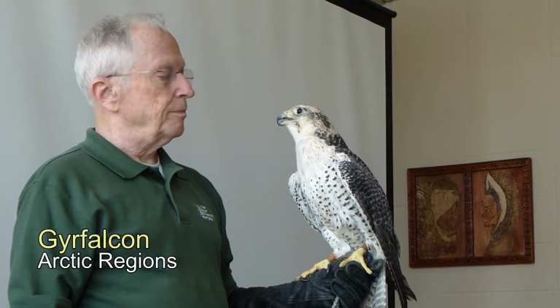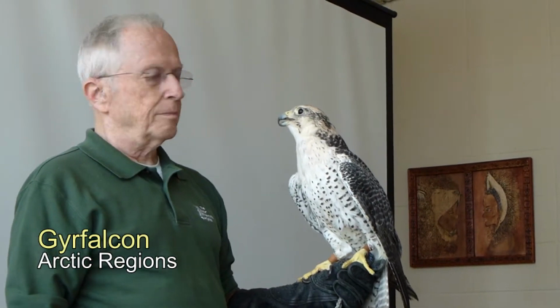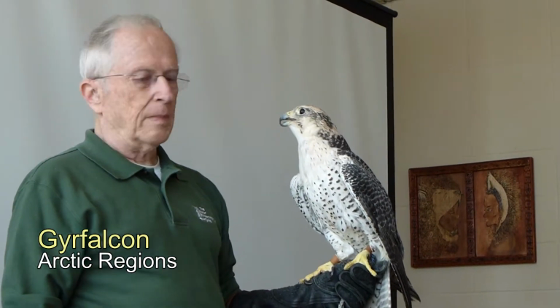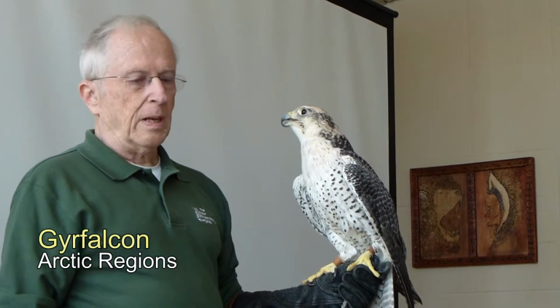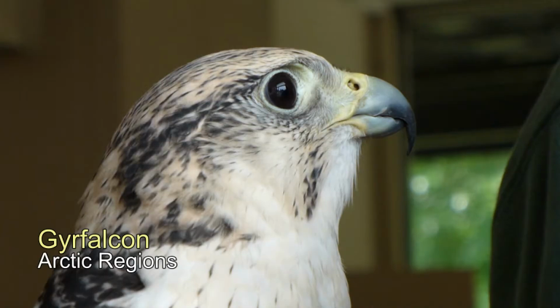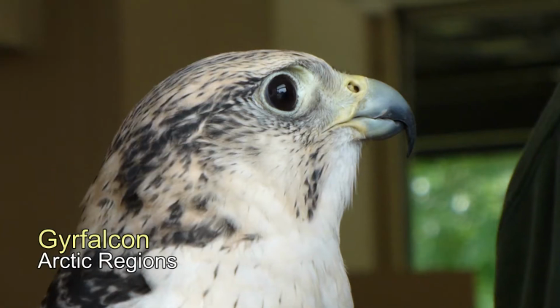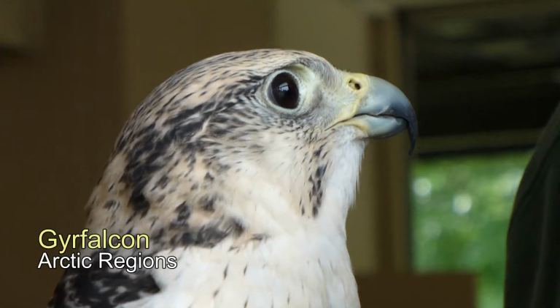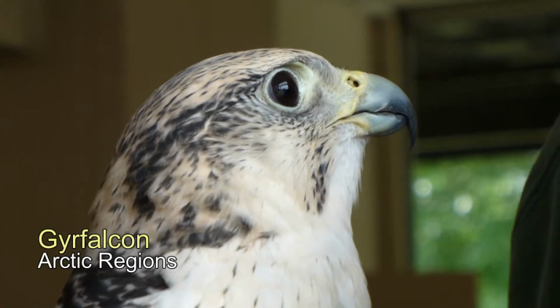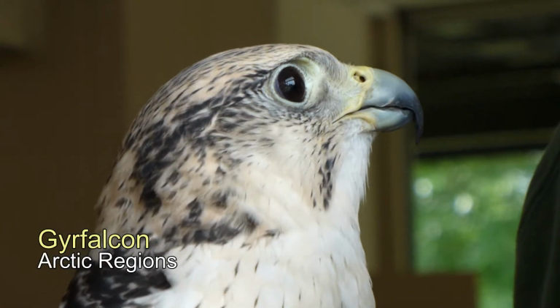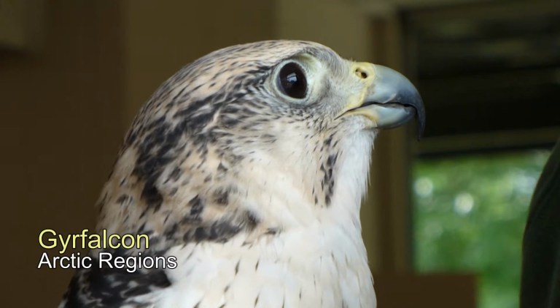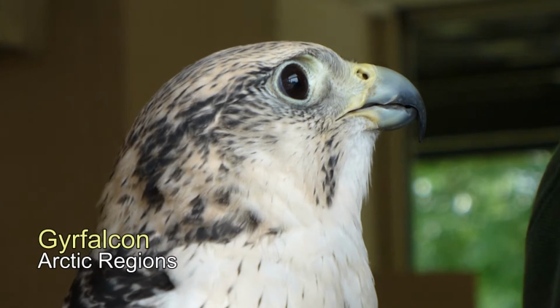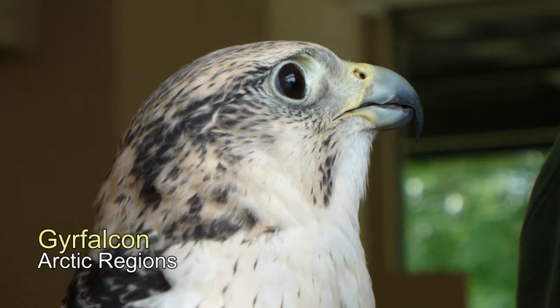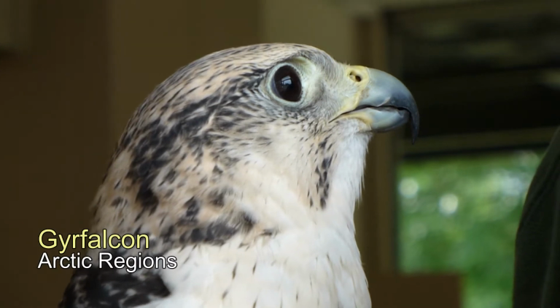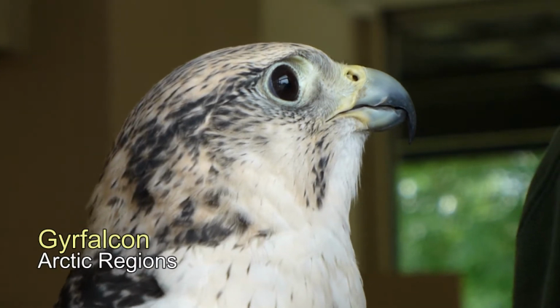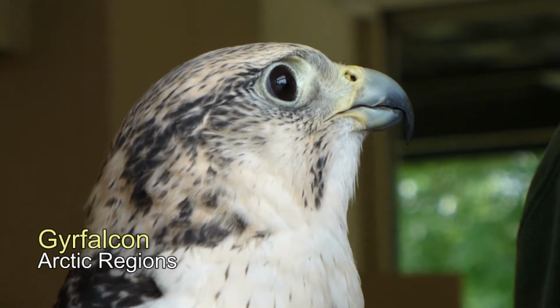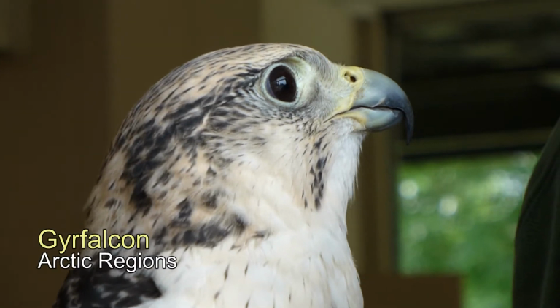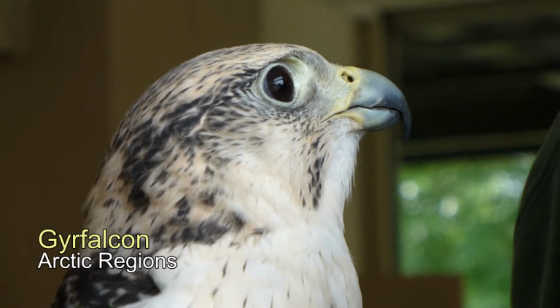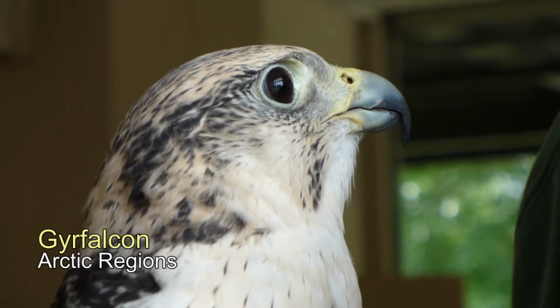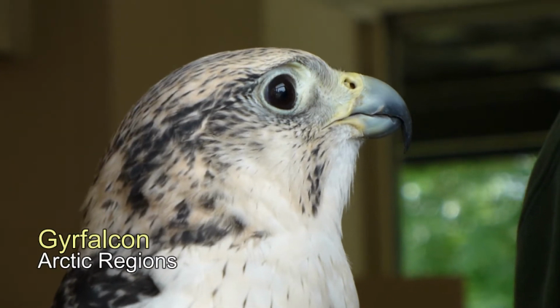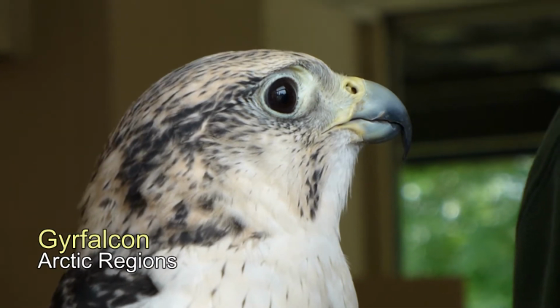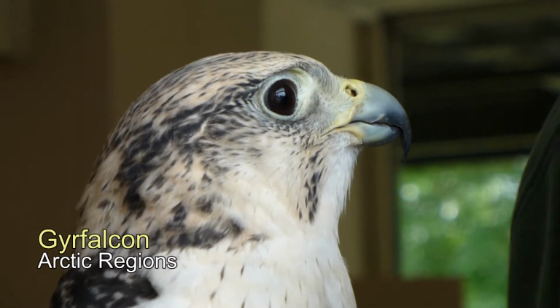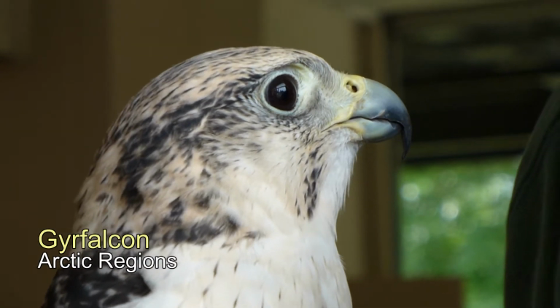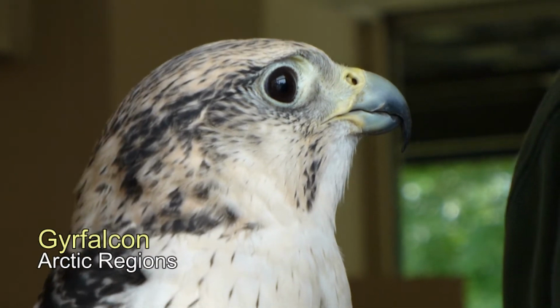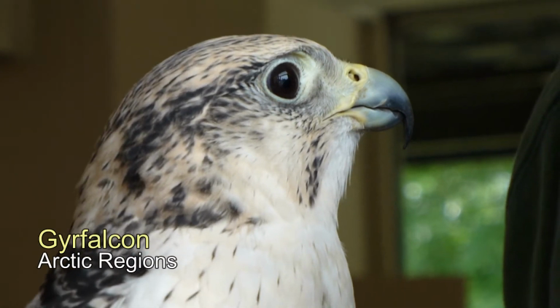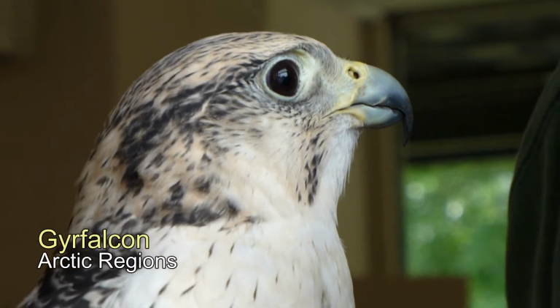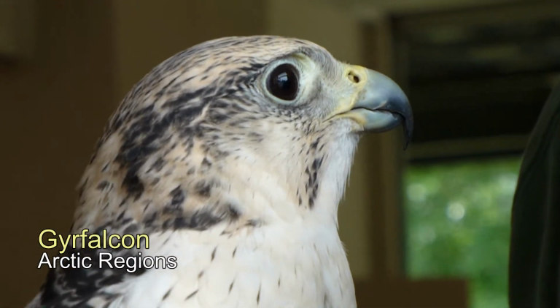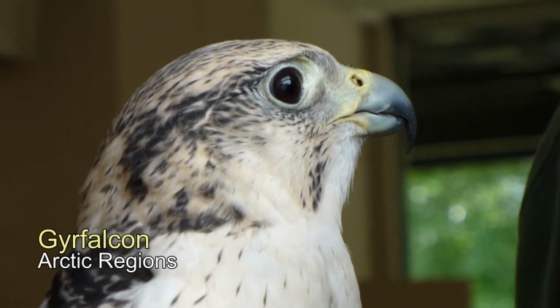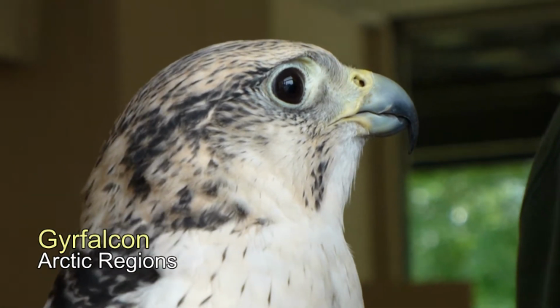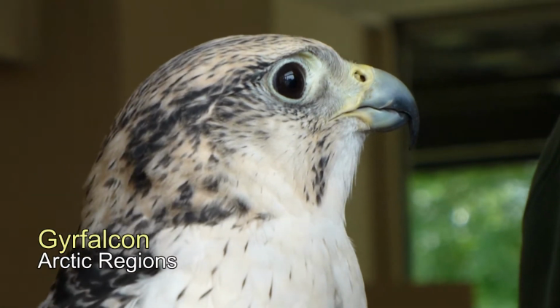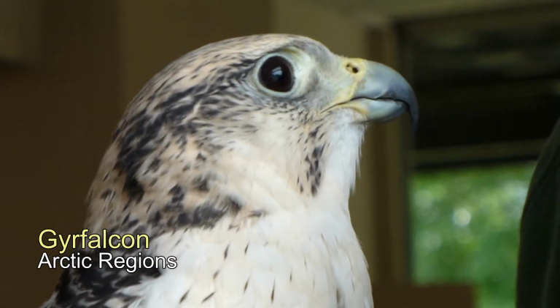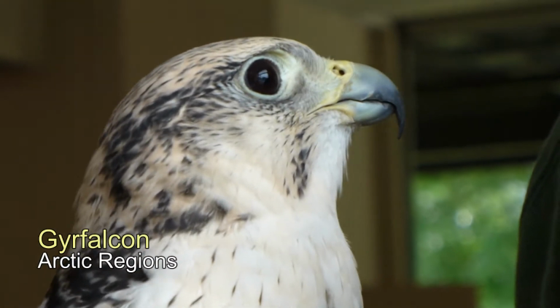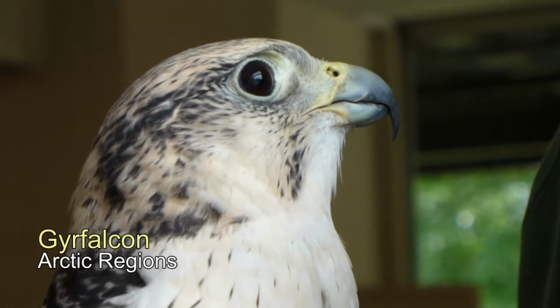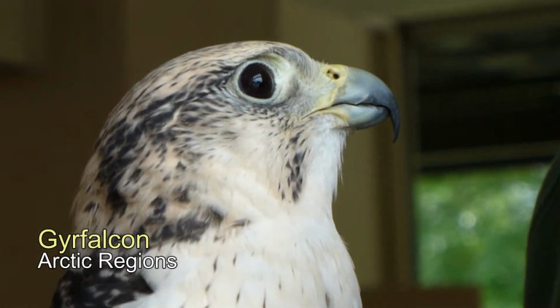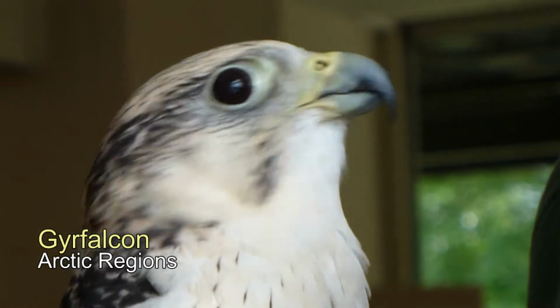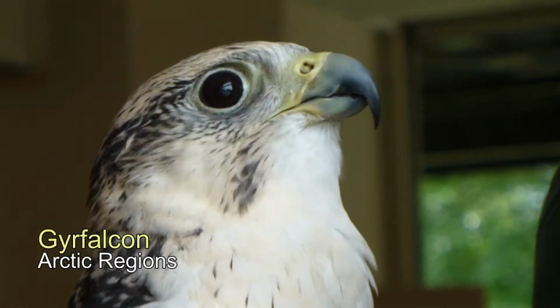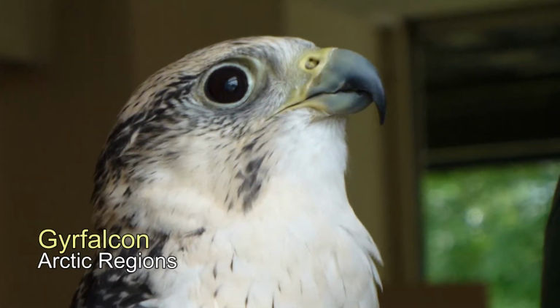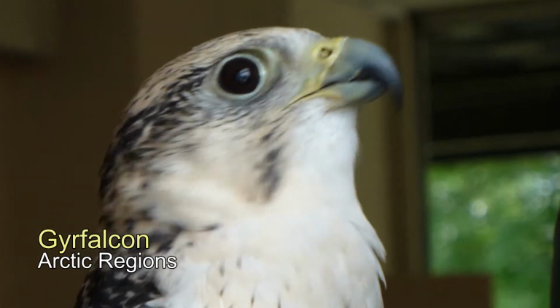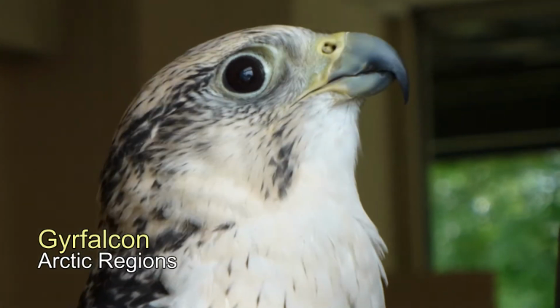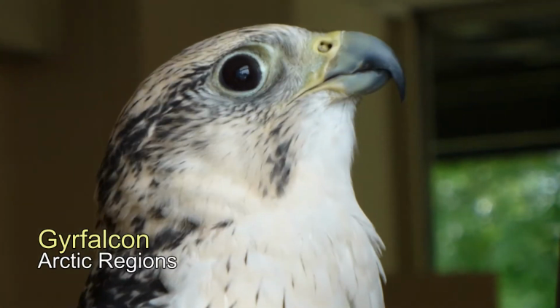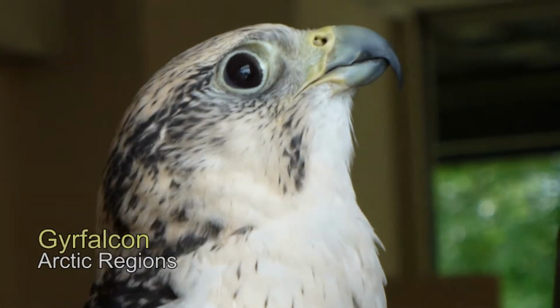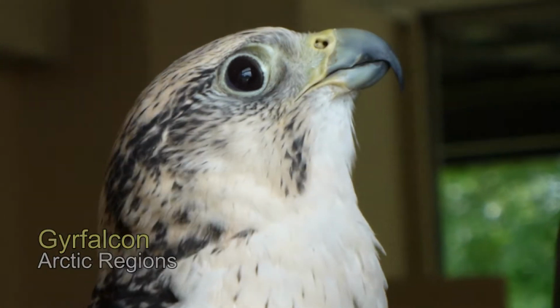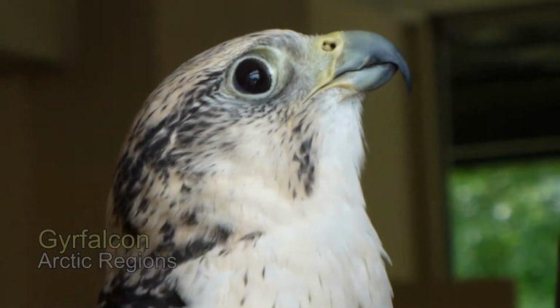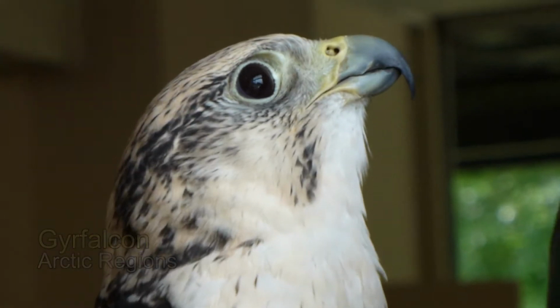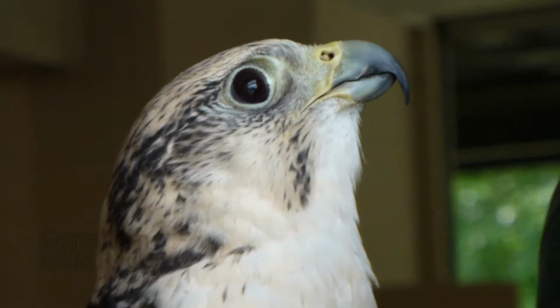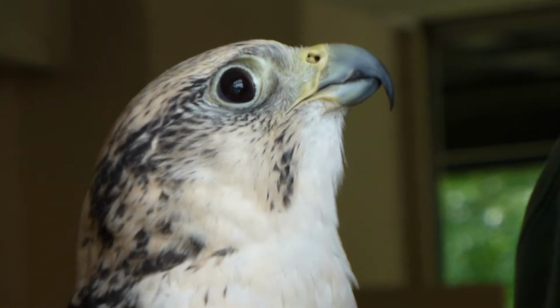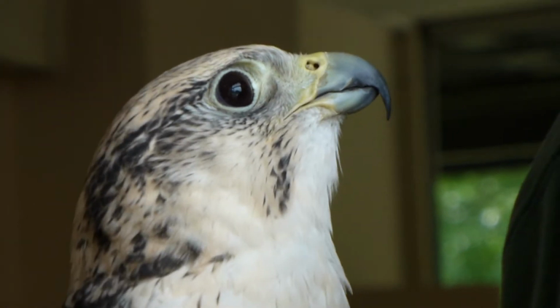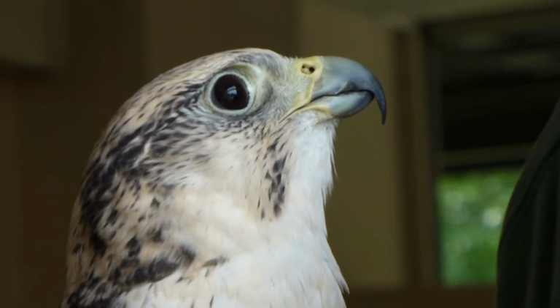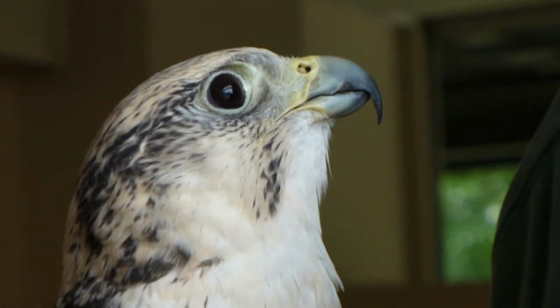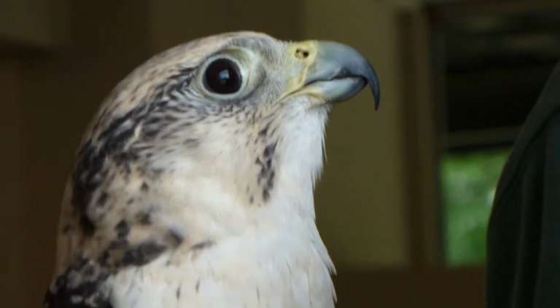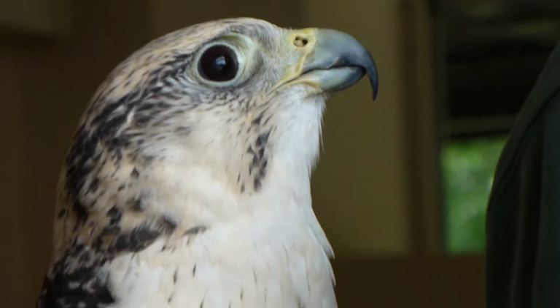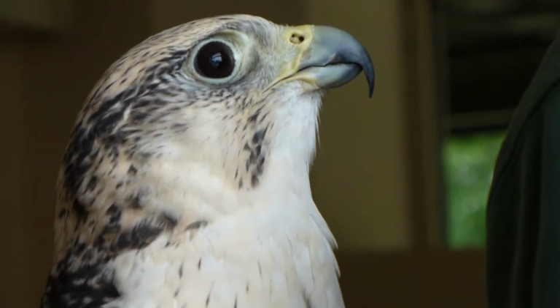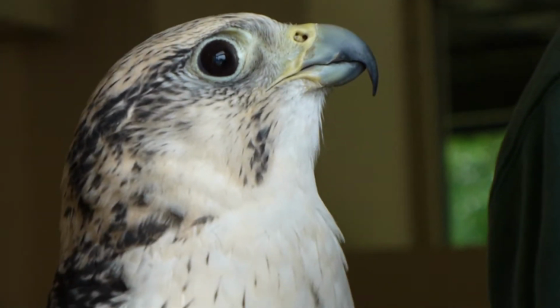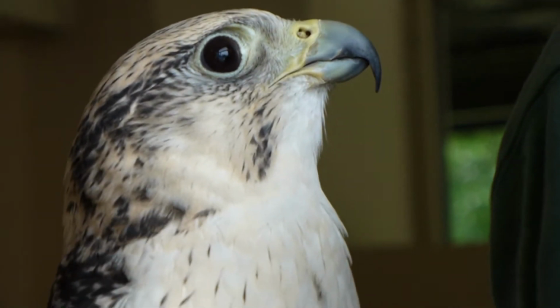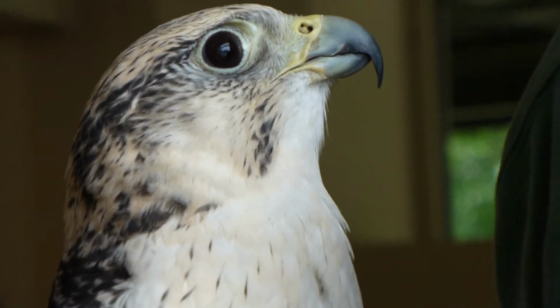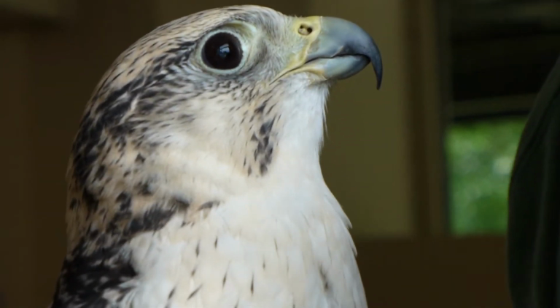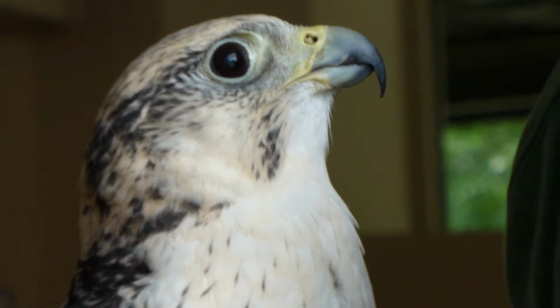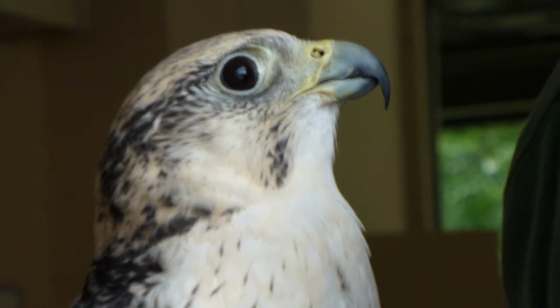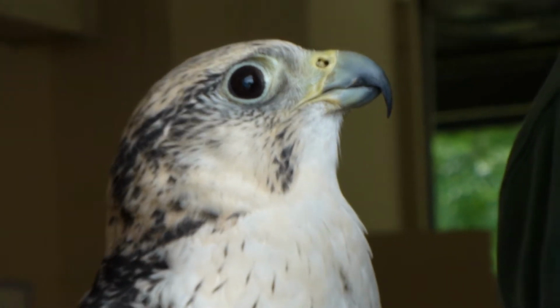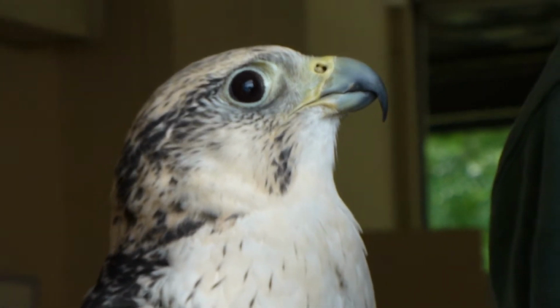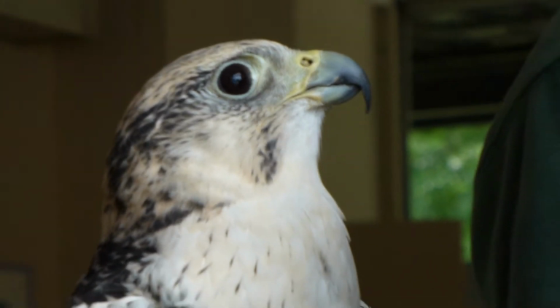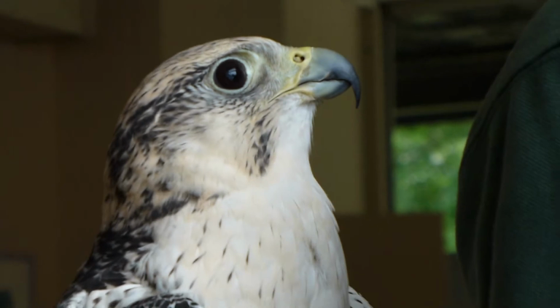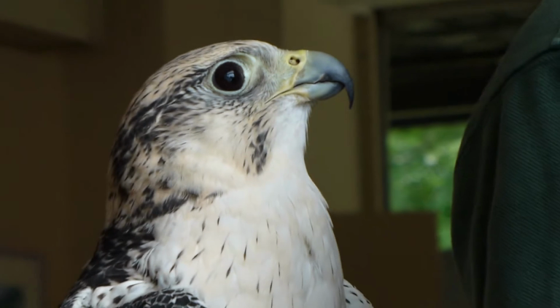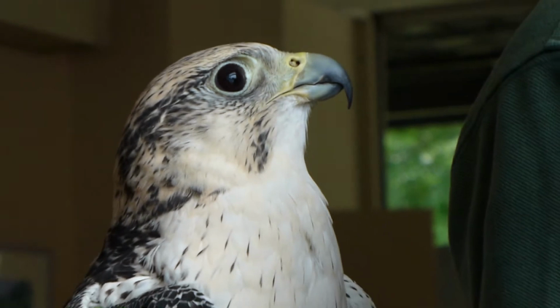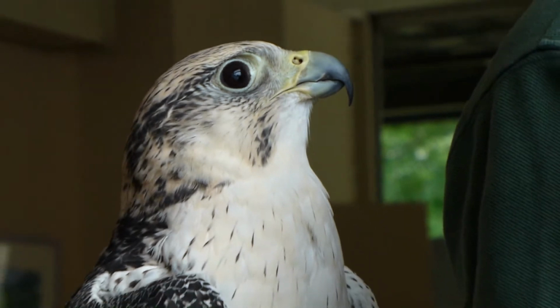The gyr falcon is the largest of all the falcon species, and it is a large impressive bird that lives mostly in the Arctic.